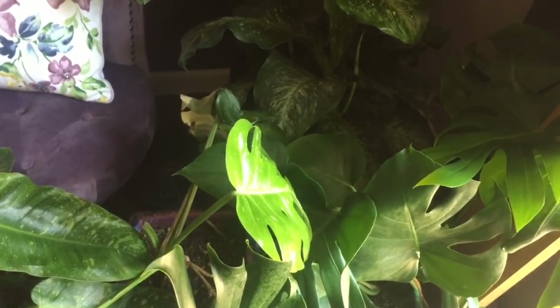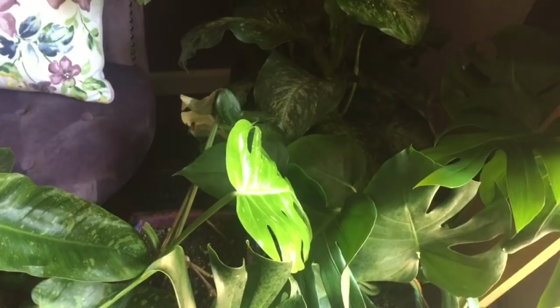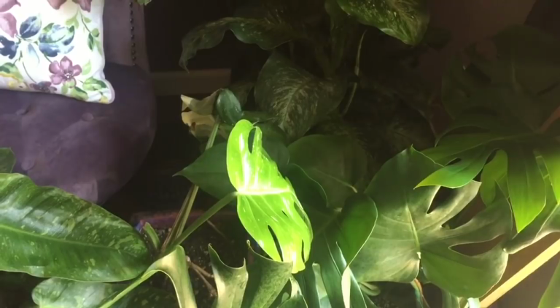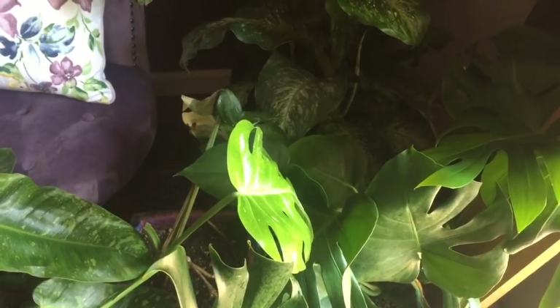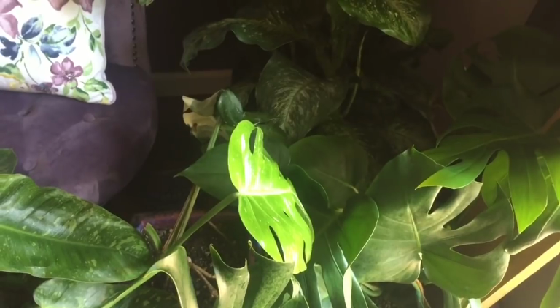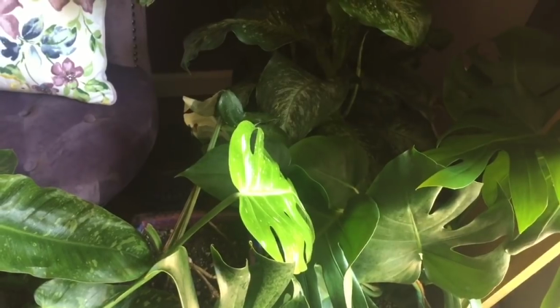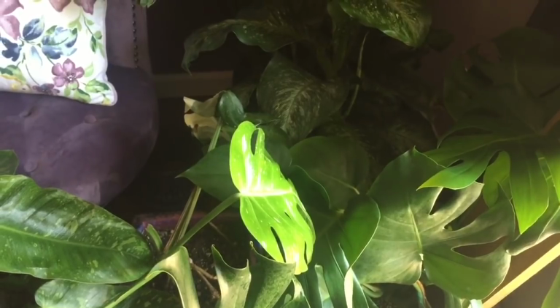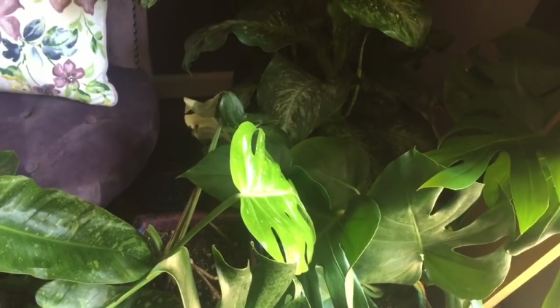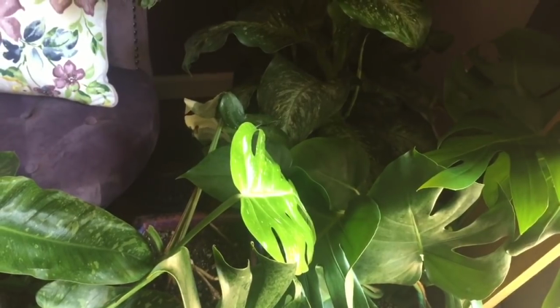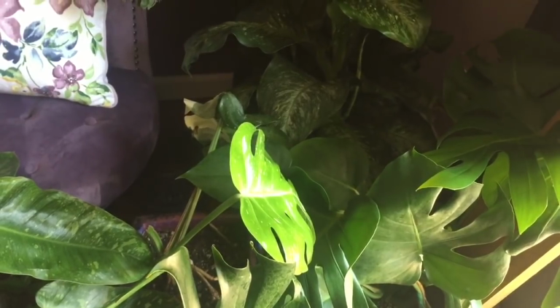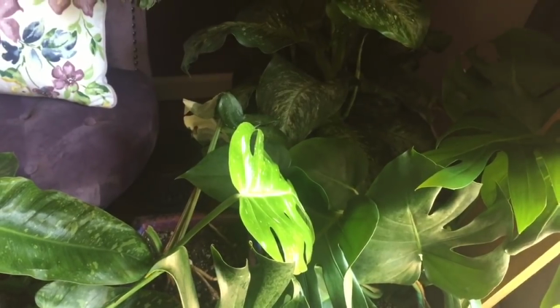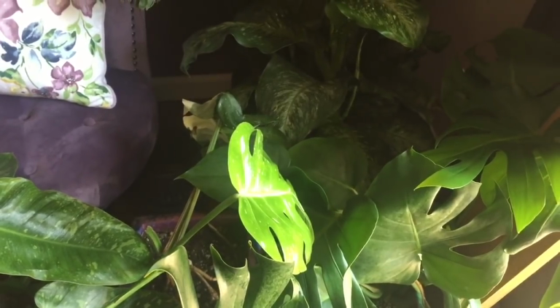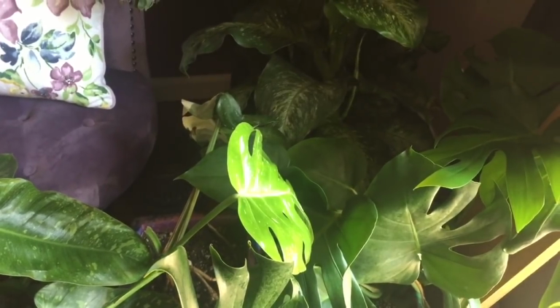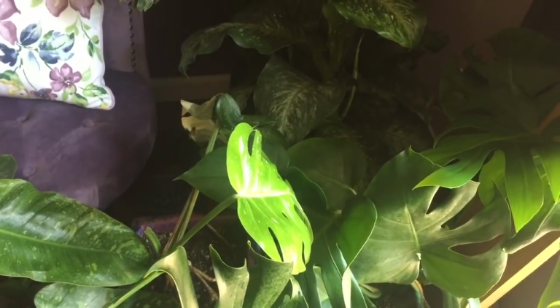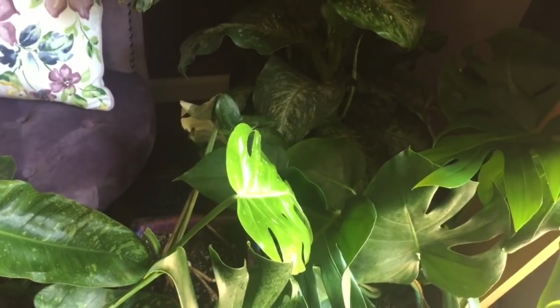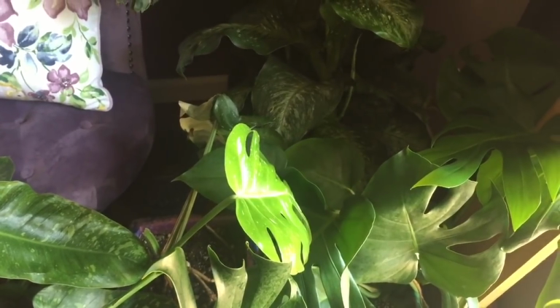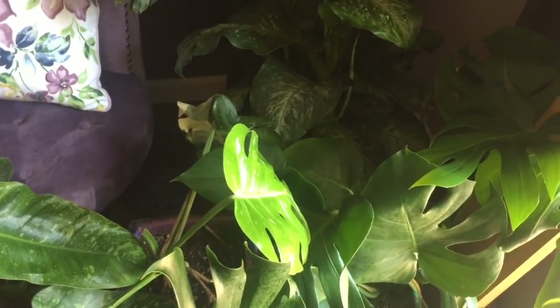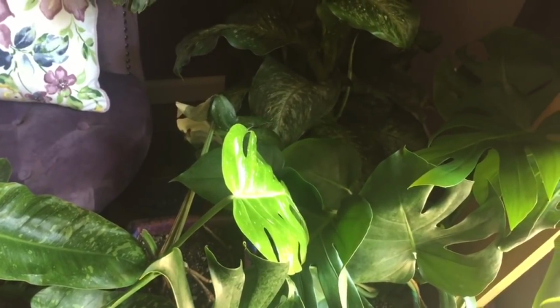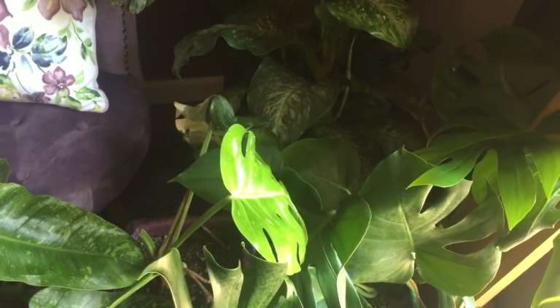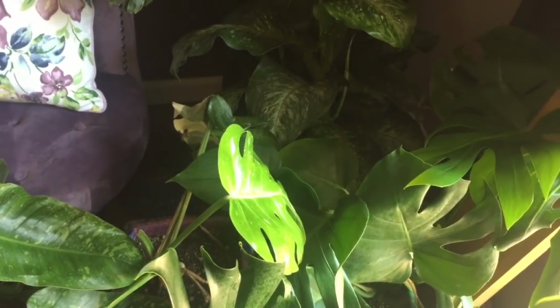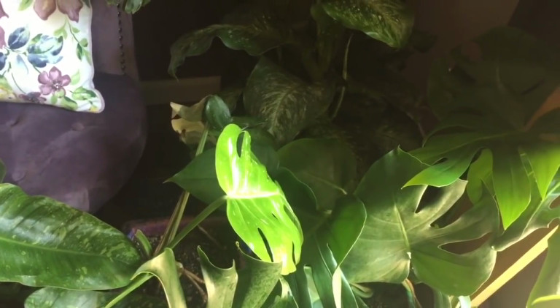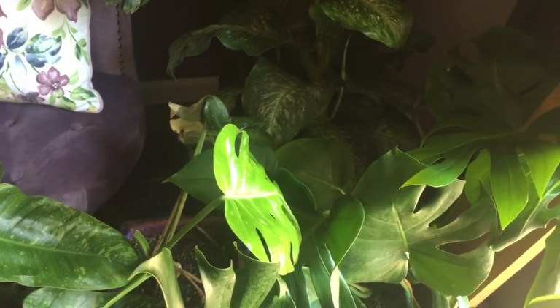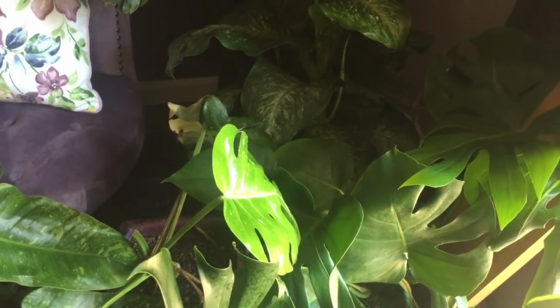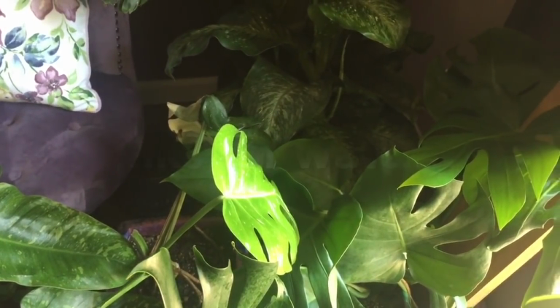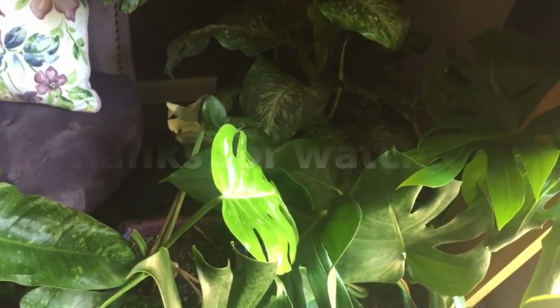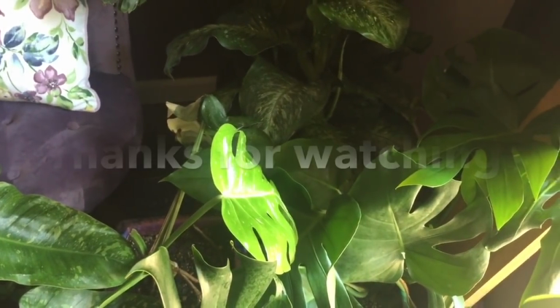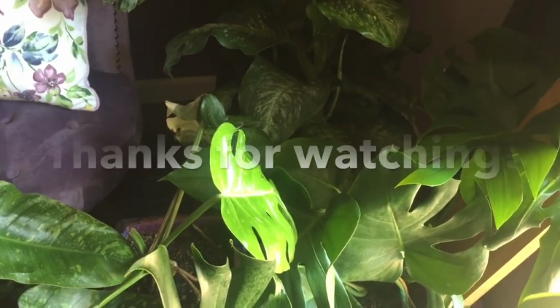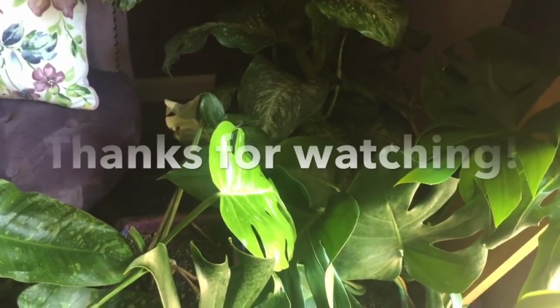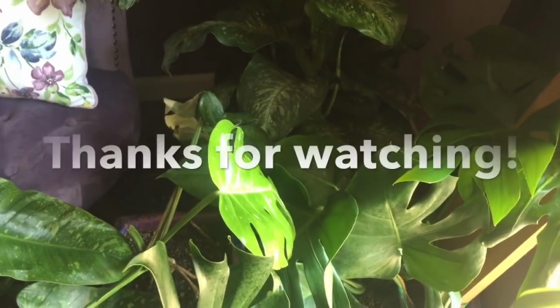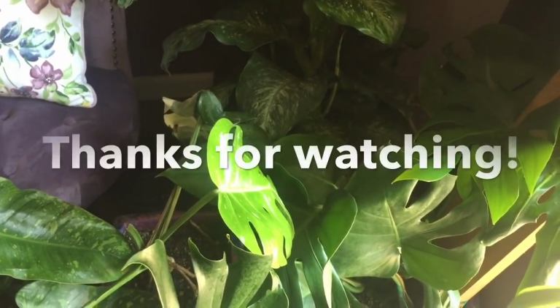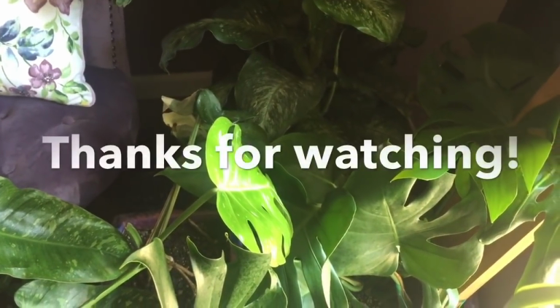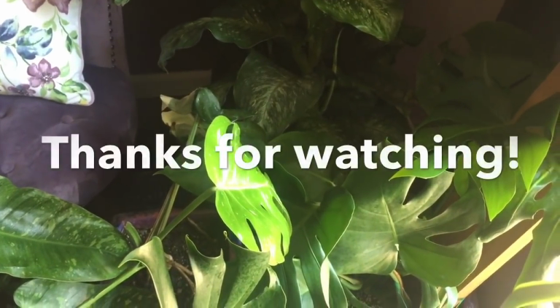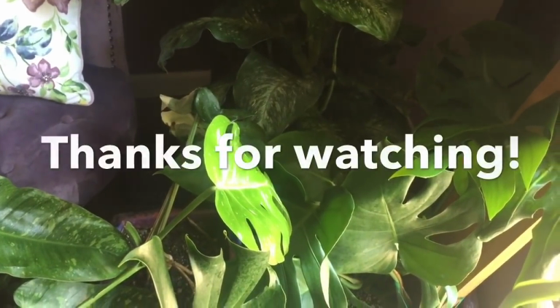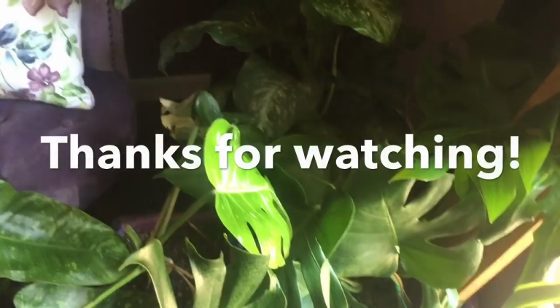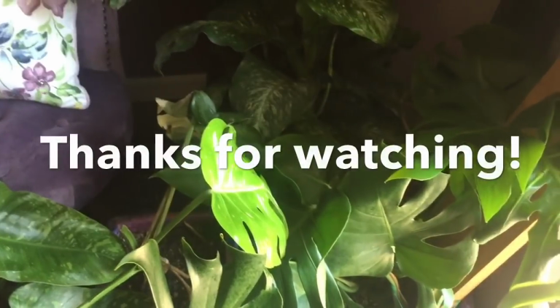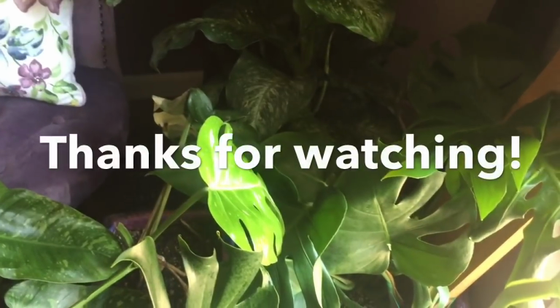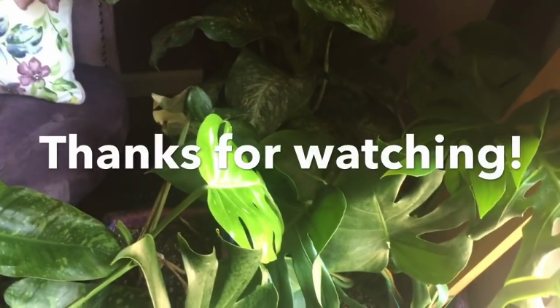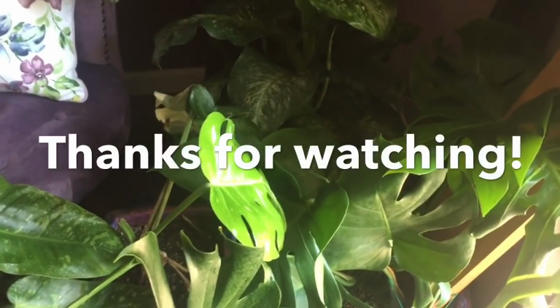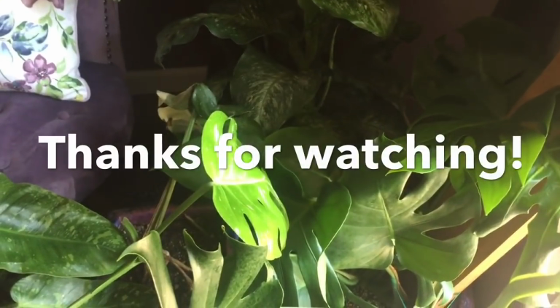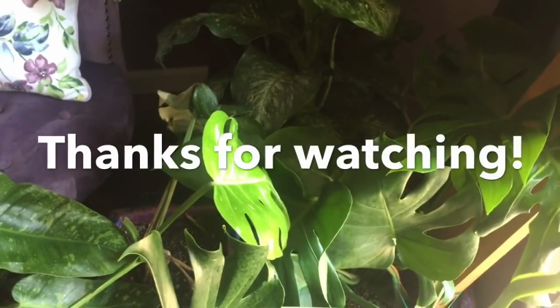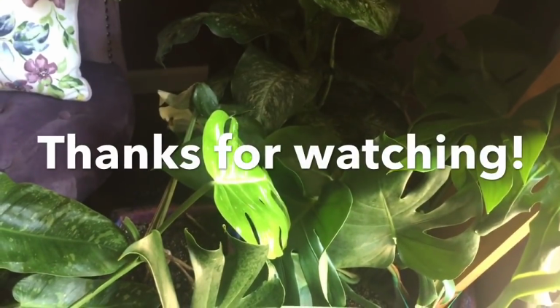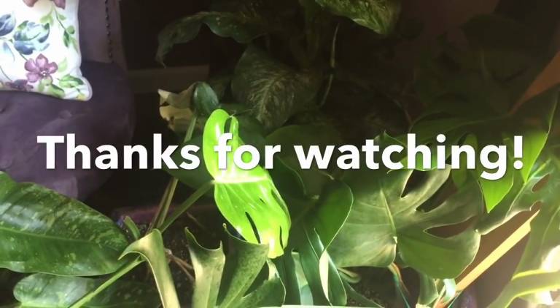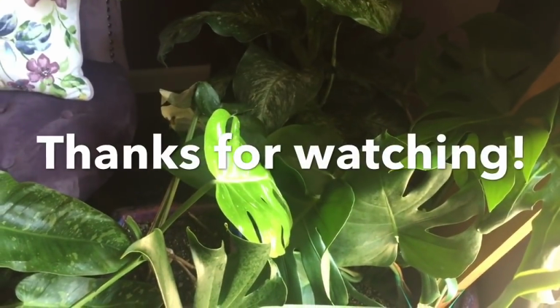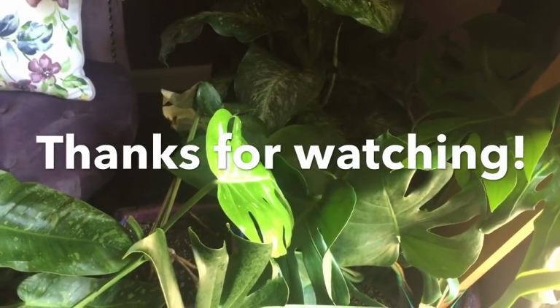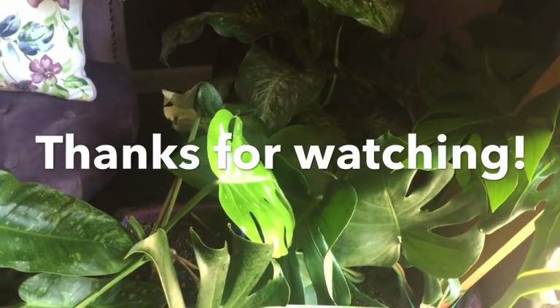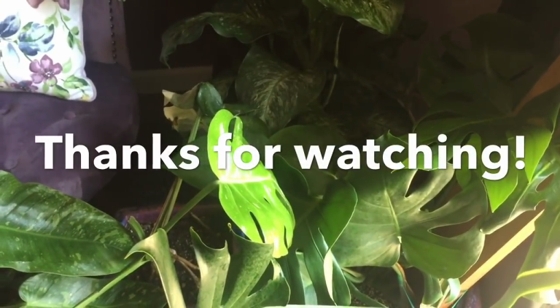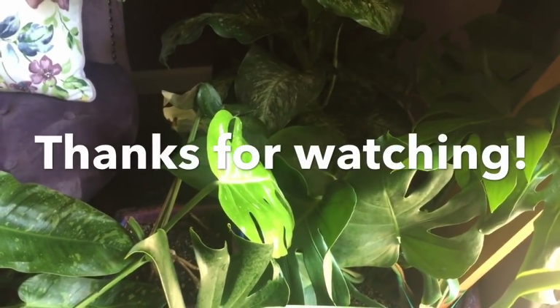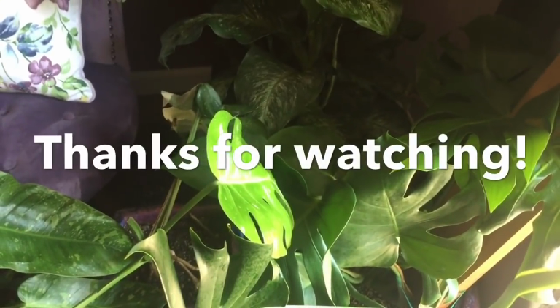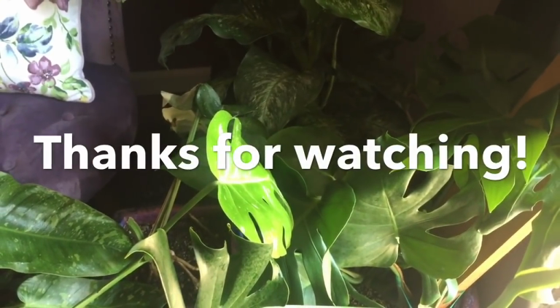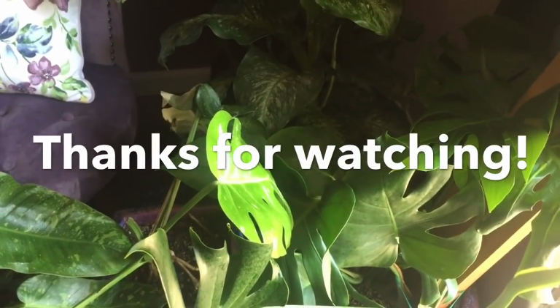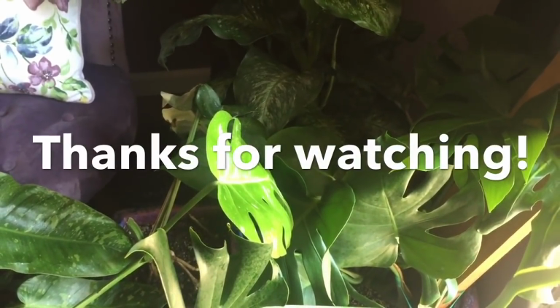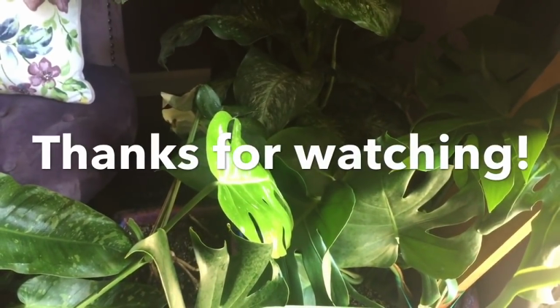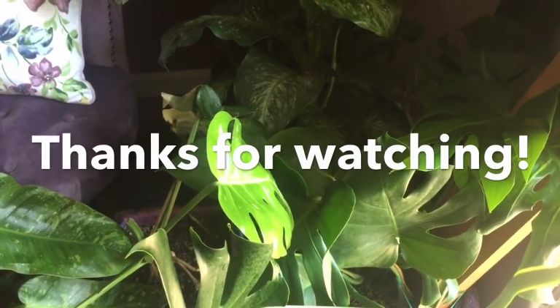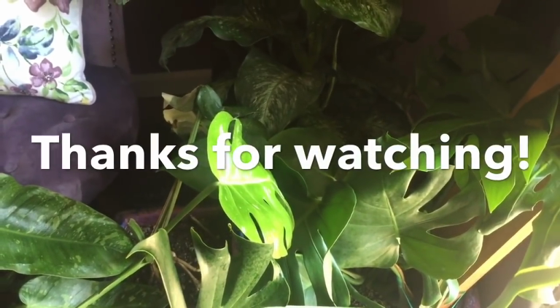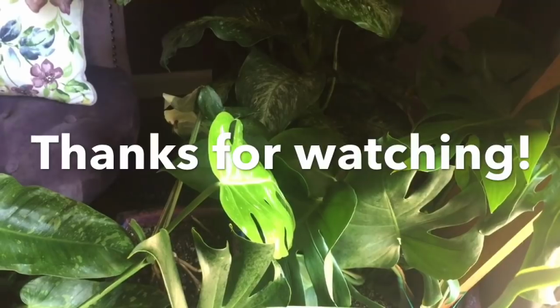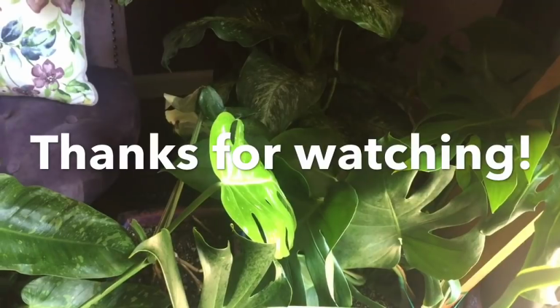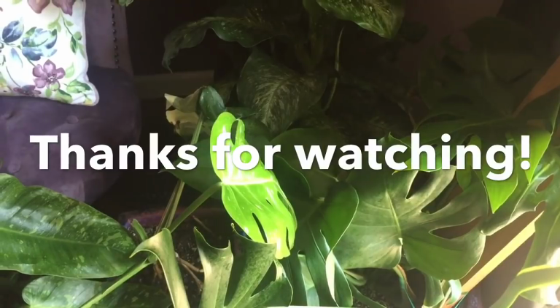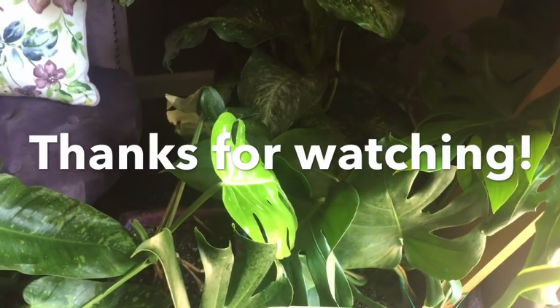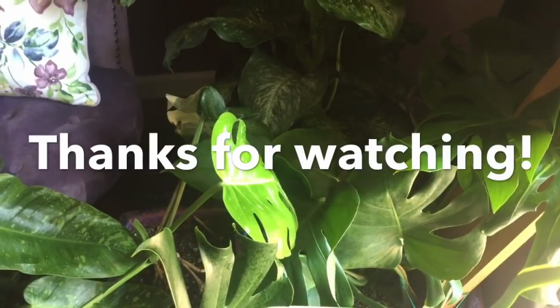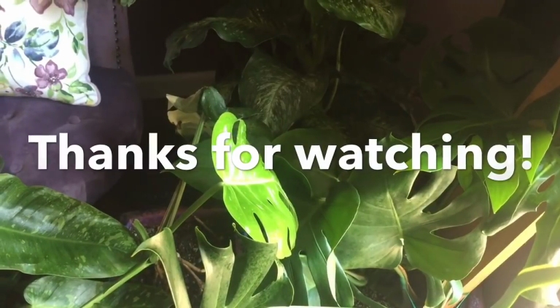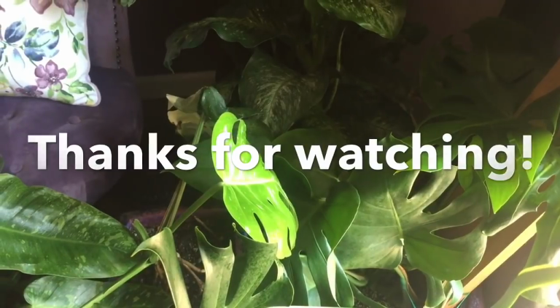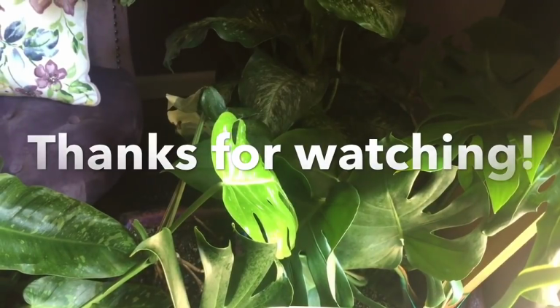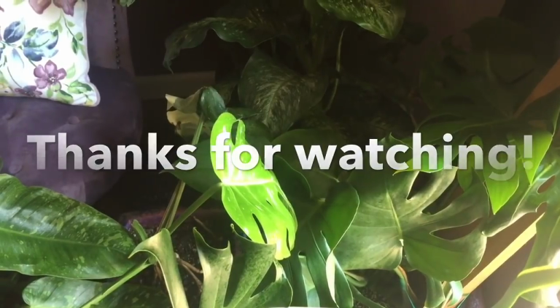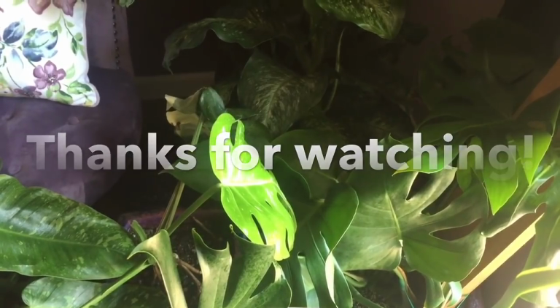I'm gonna wrap up today's video. Thank you so much for watching — see you in my next video, bye!